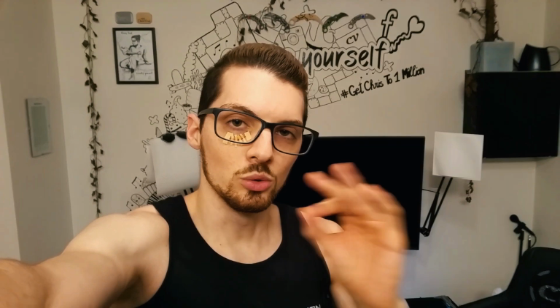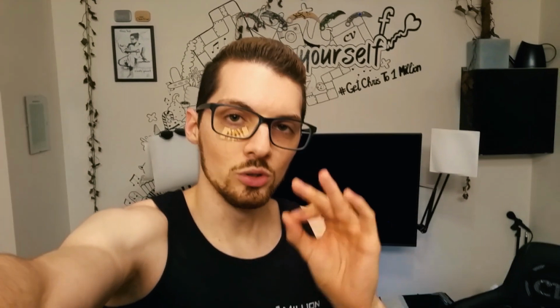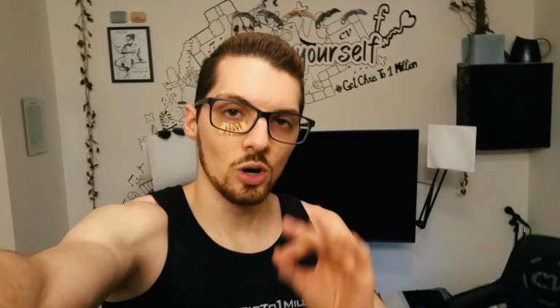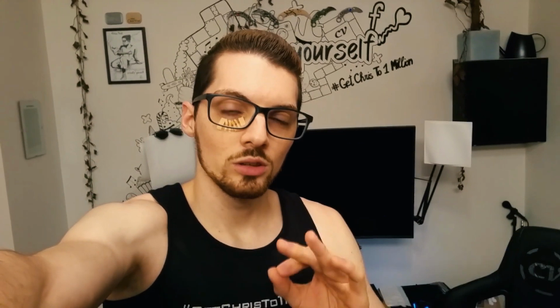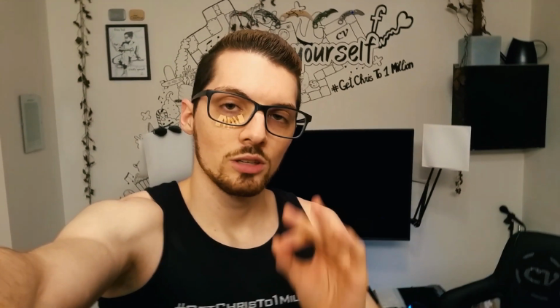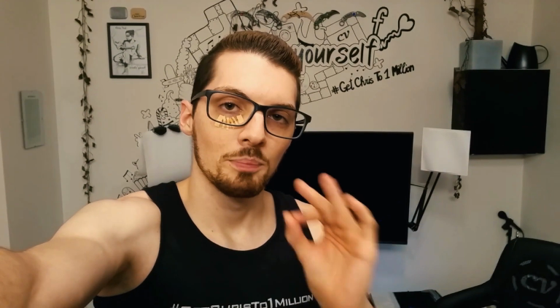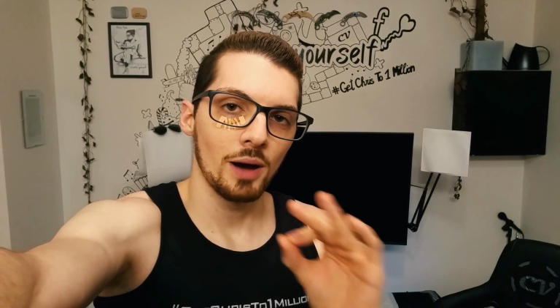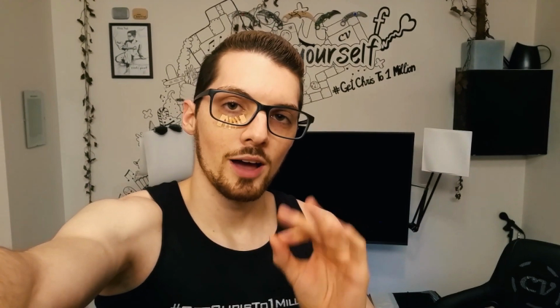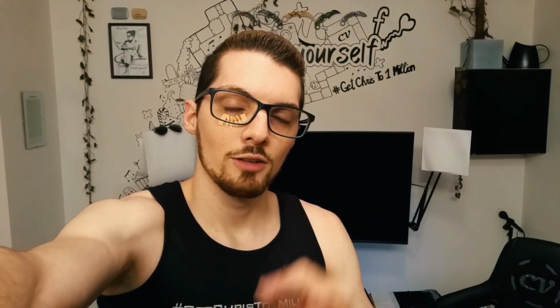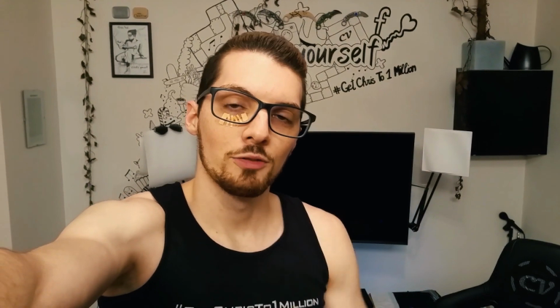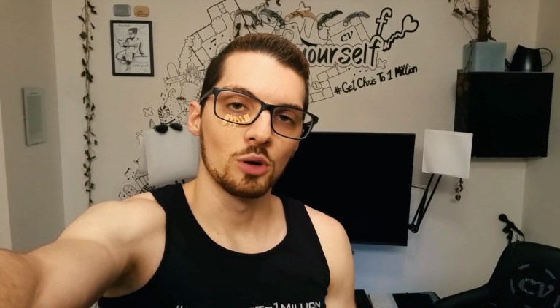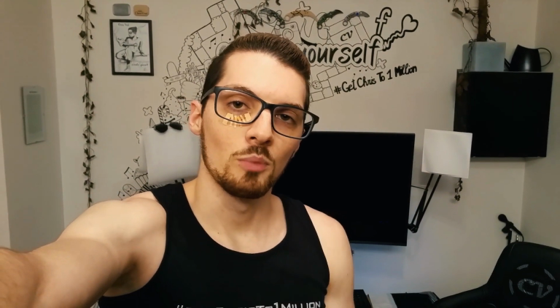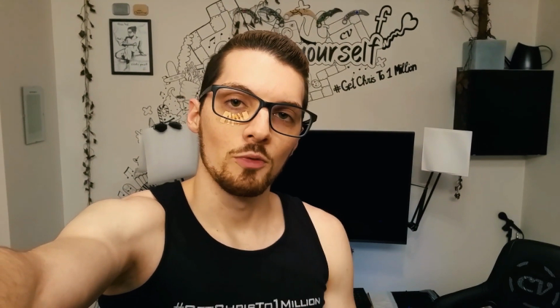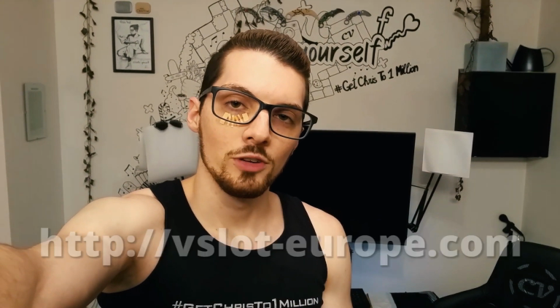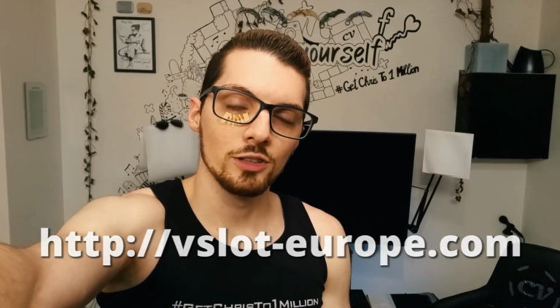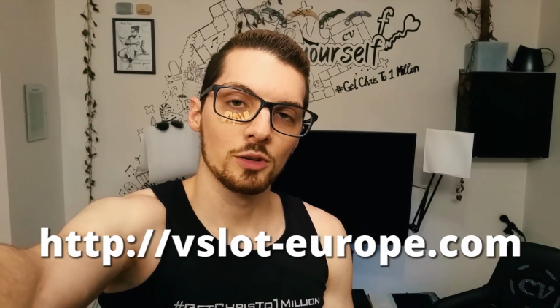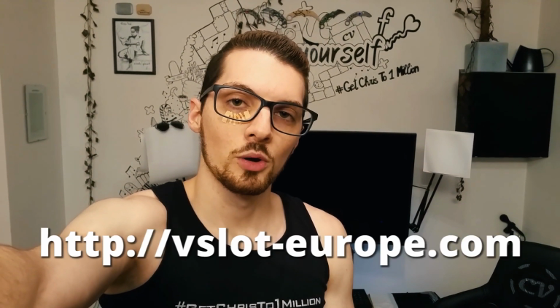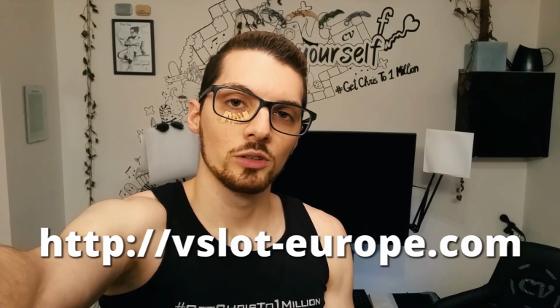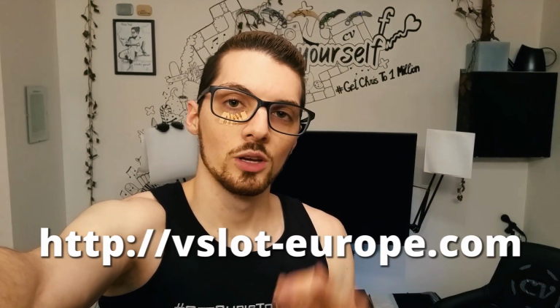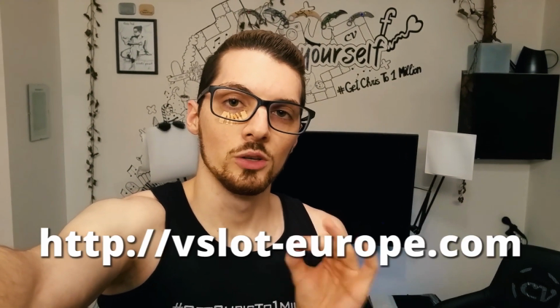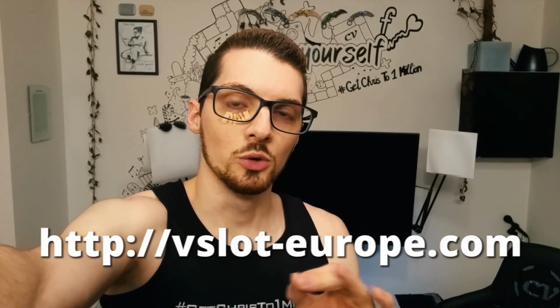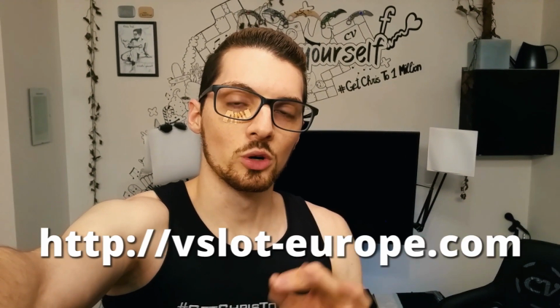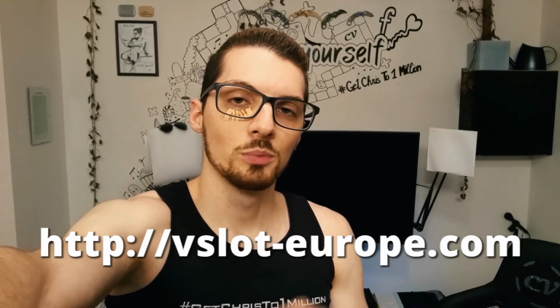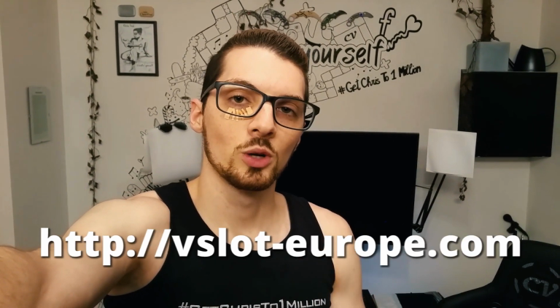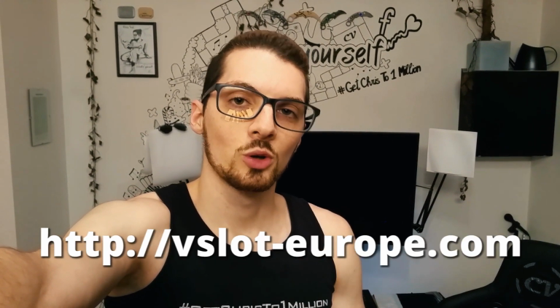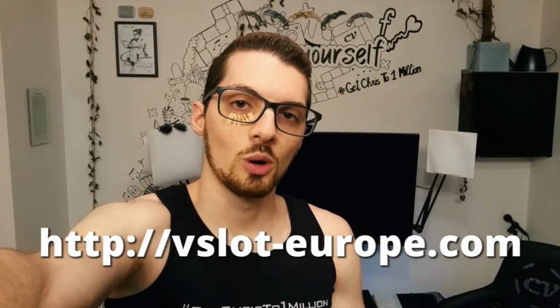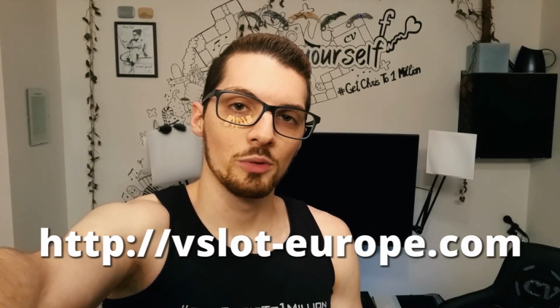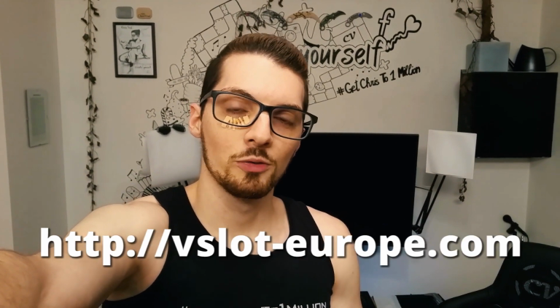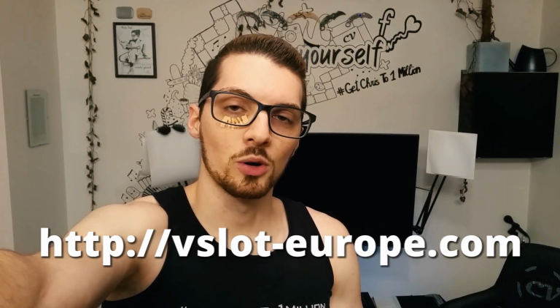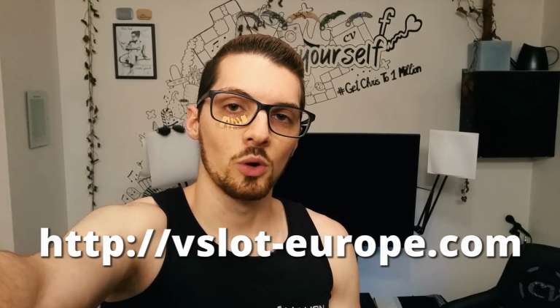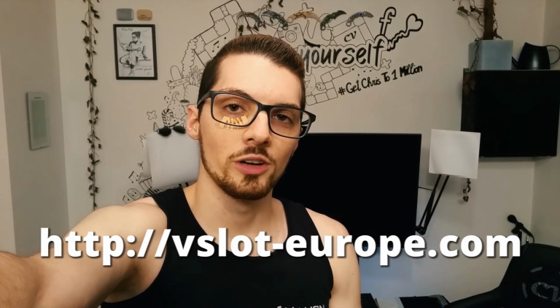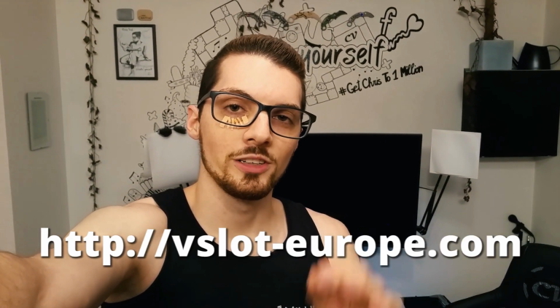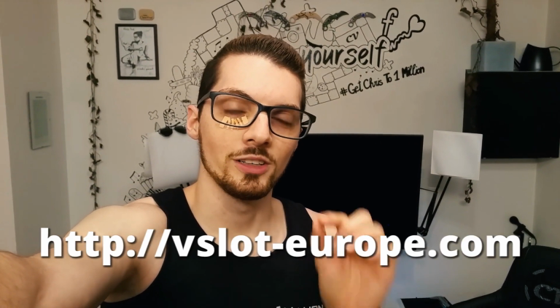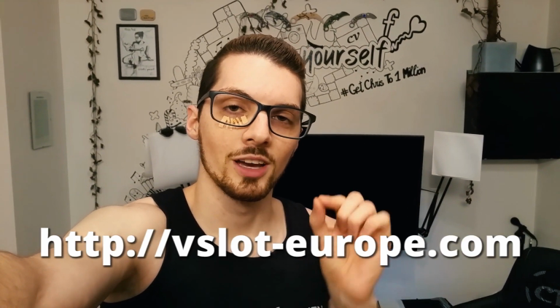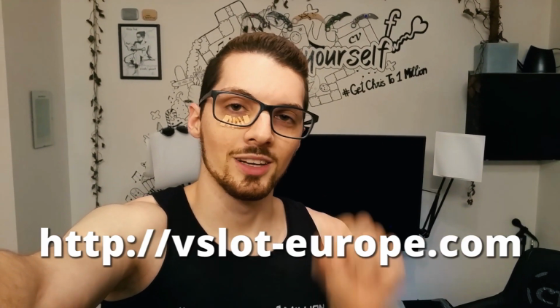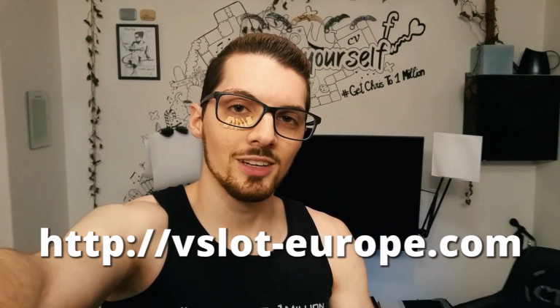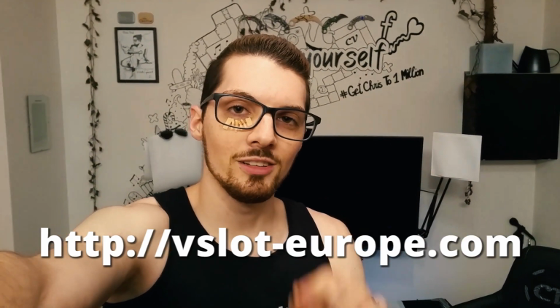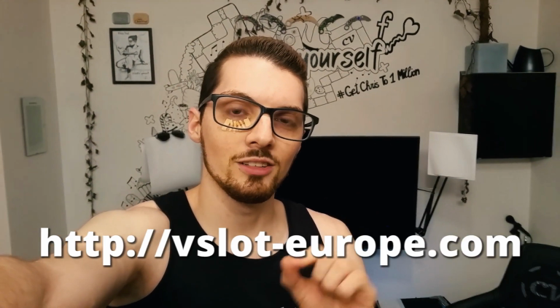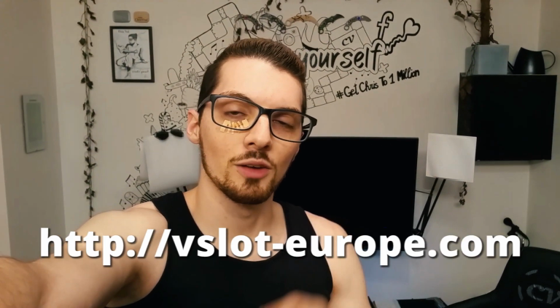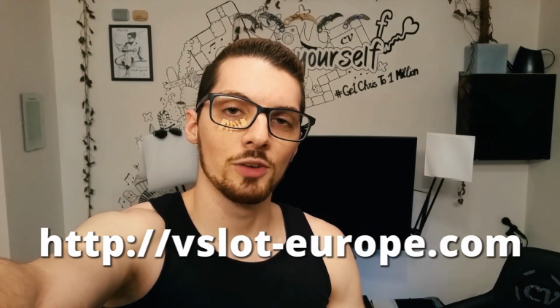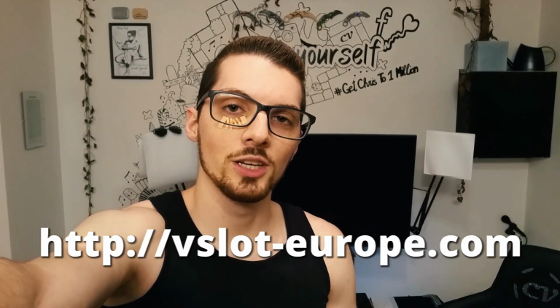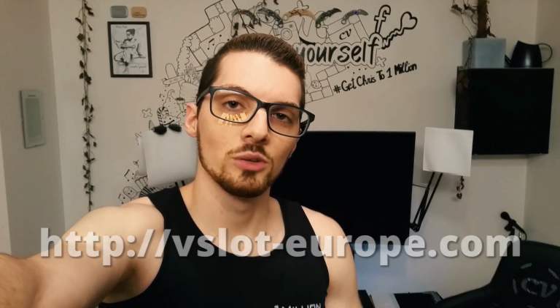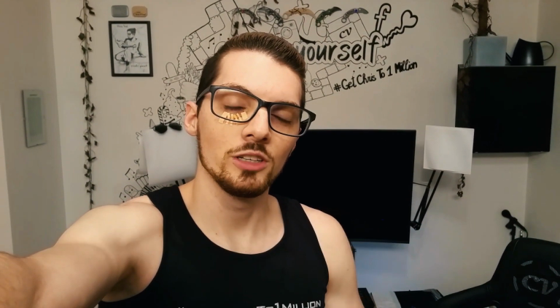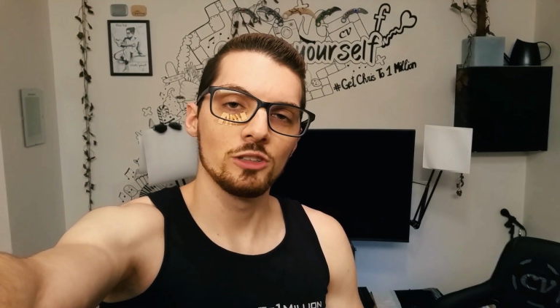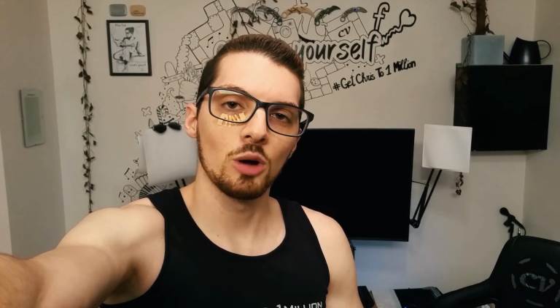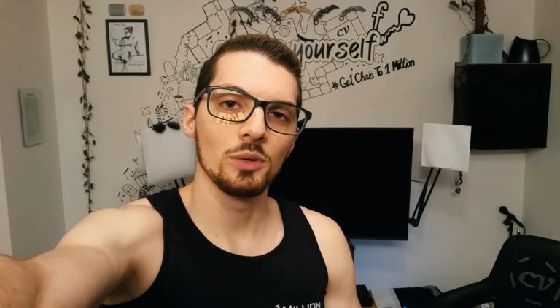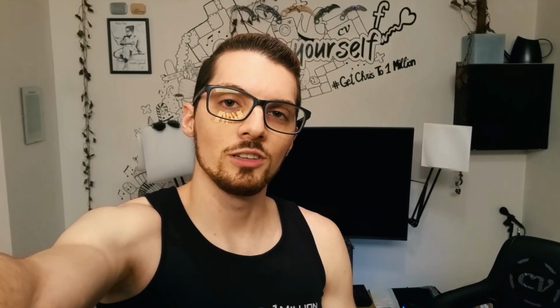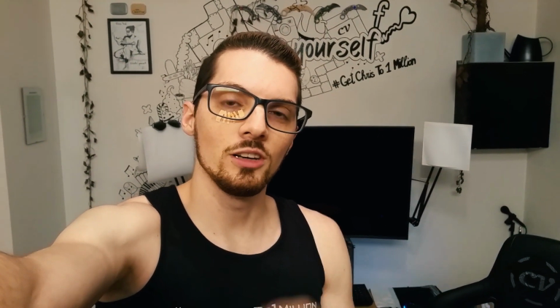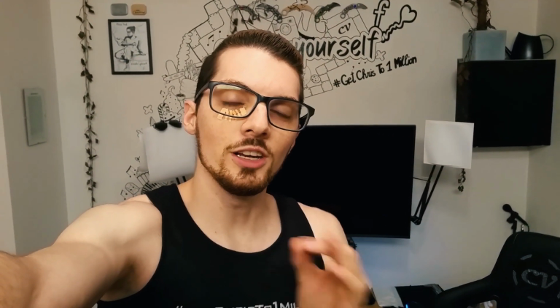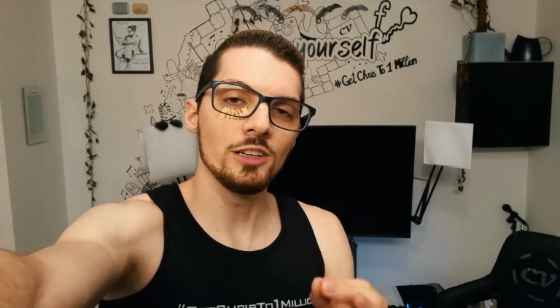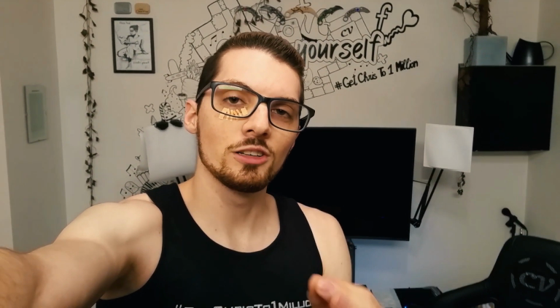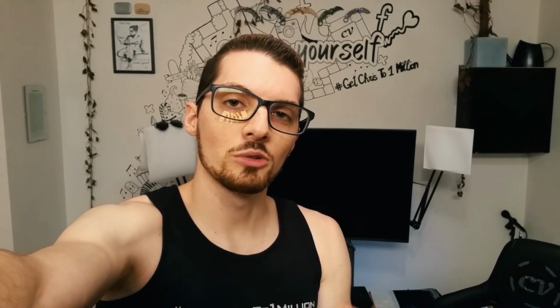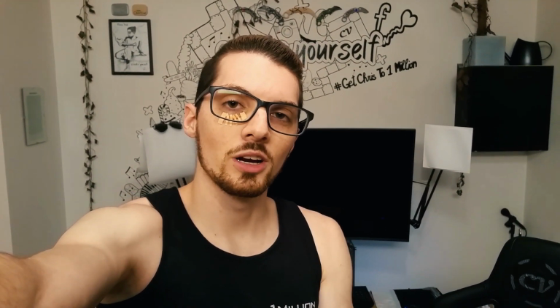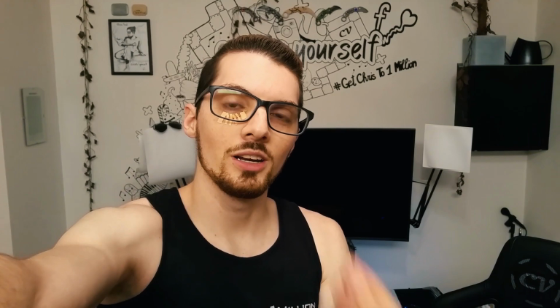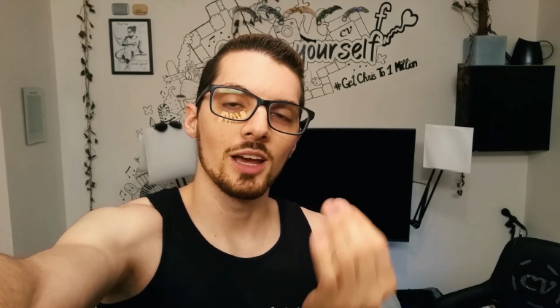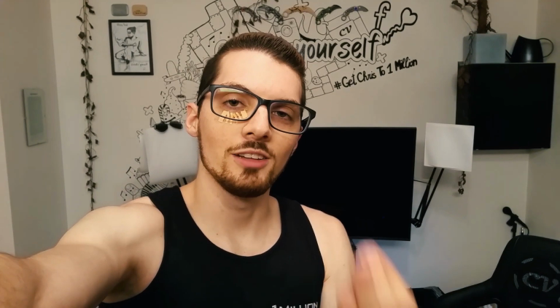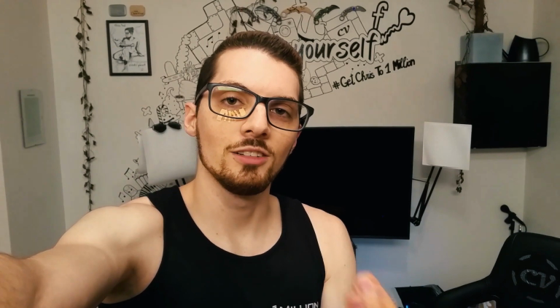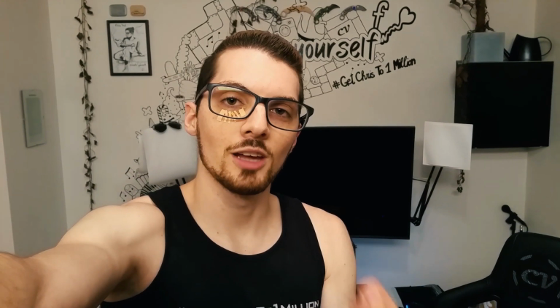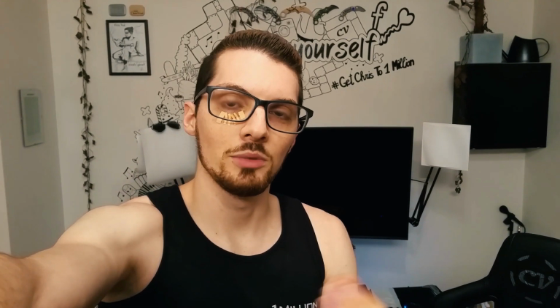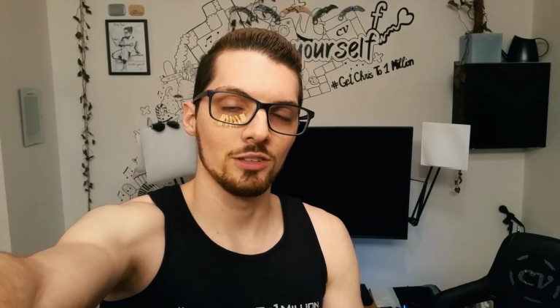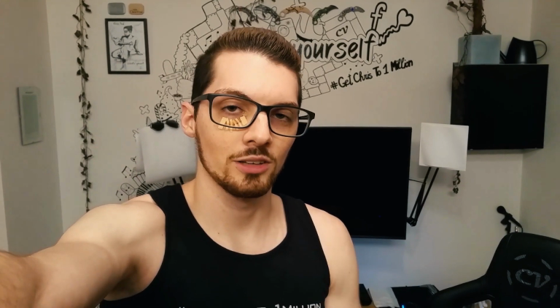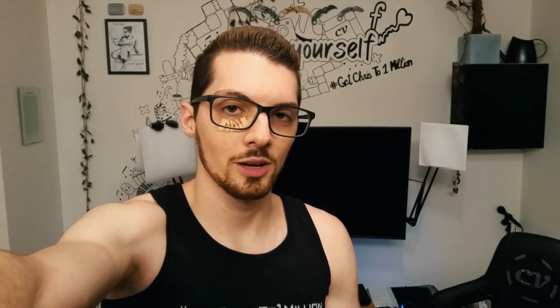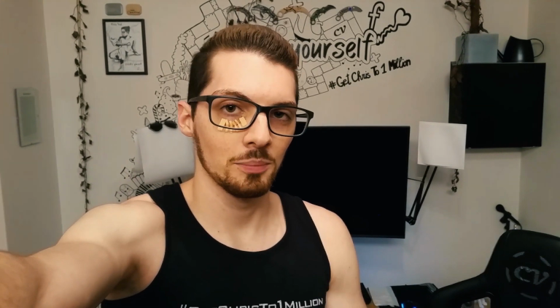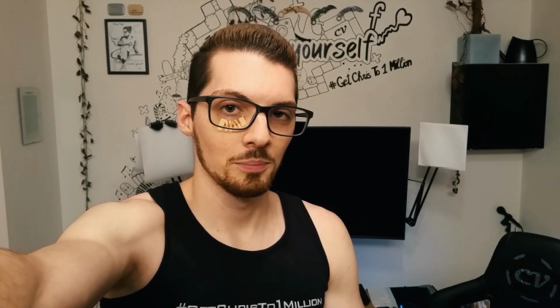Do not buy from vslot-europe.com before watching this video. This shop is literally a semi-scam.